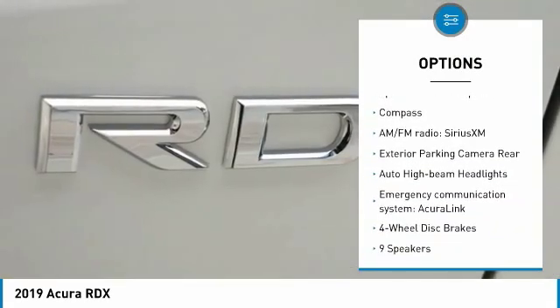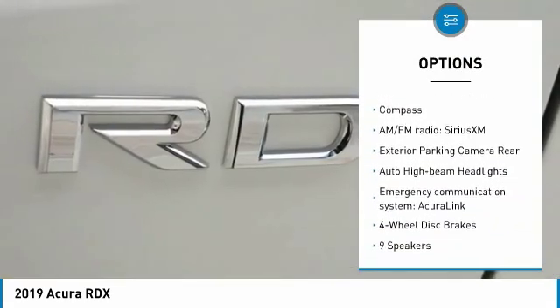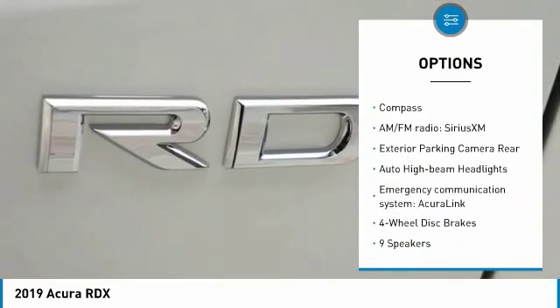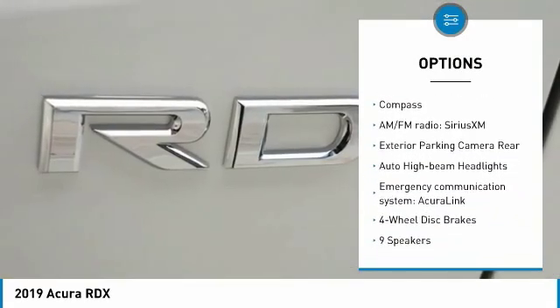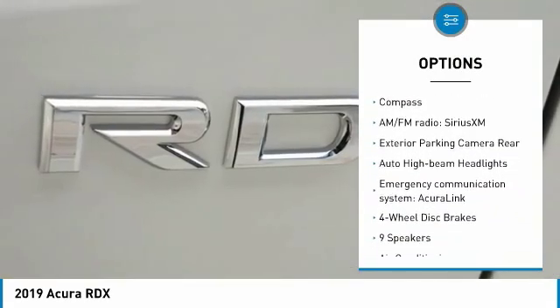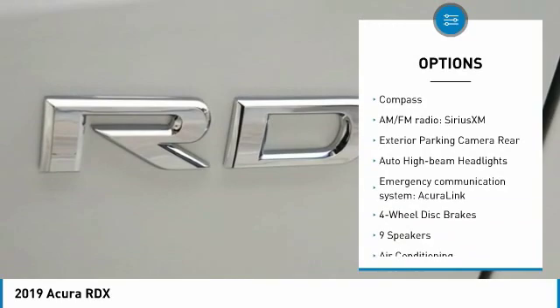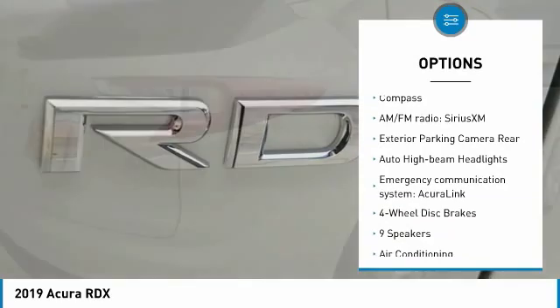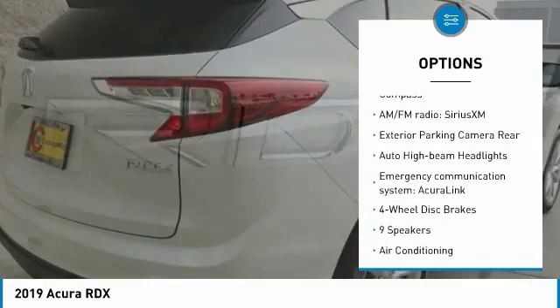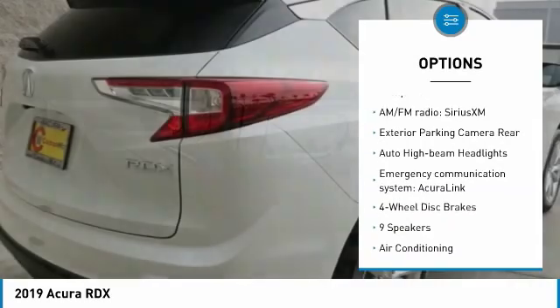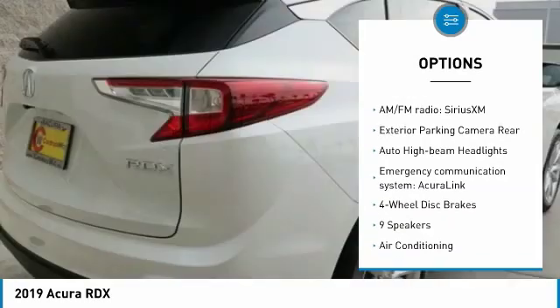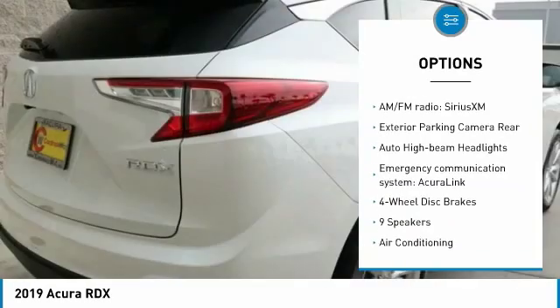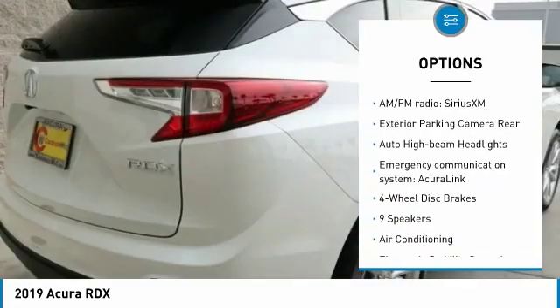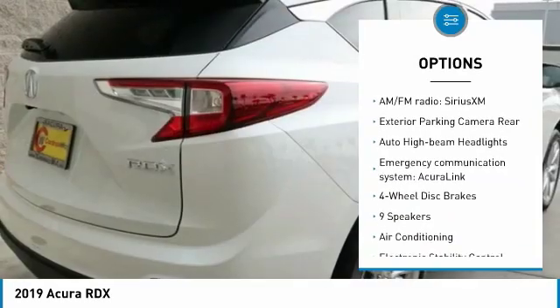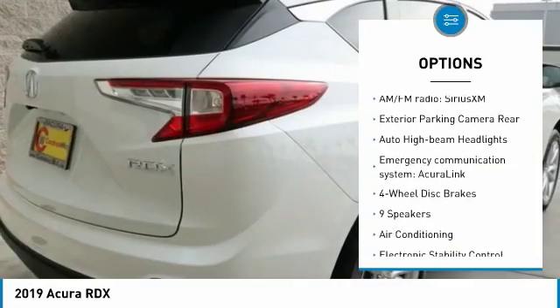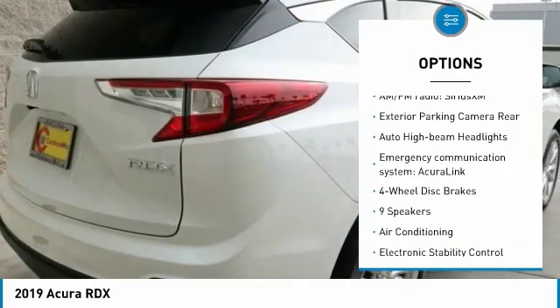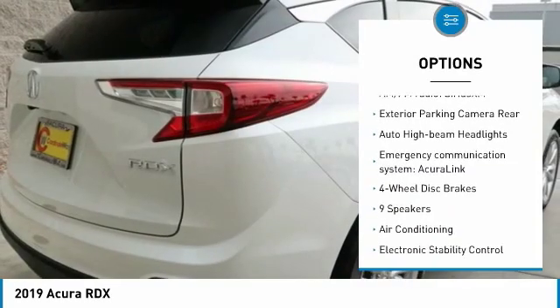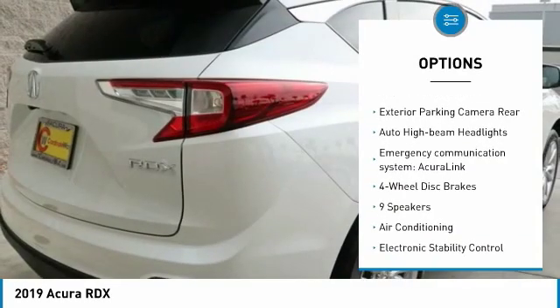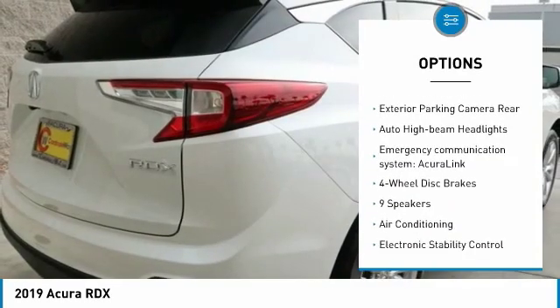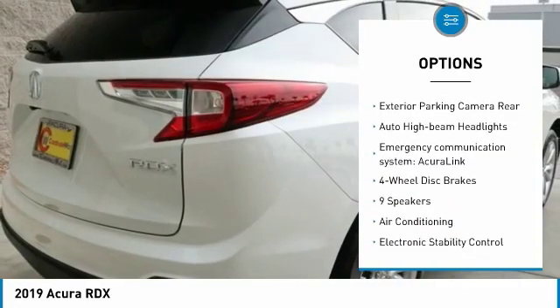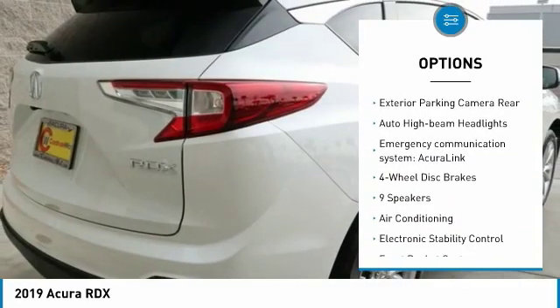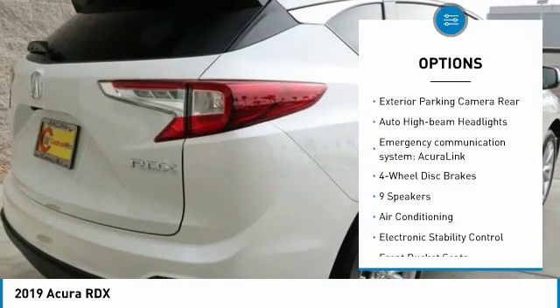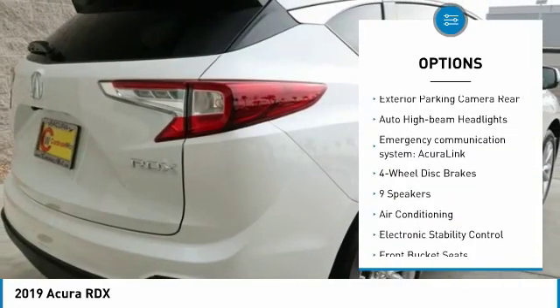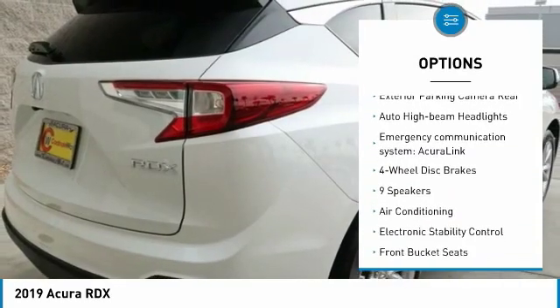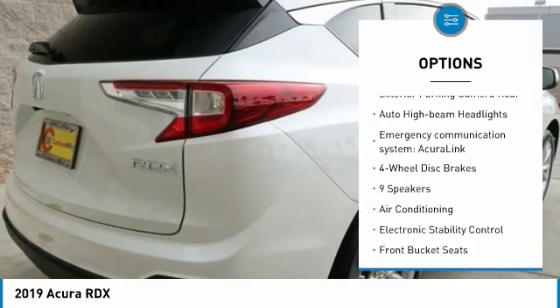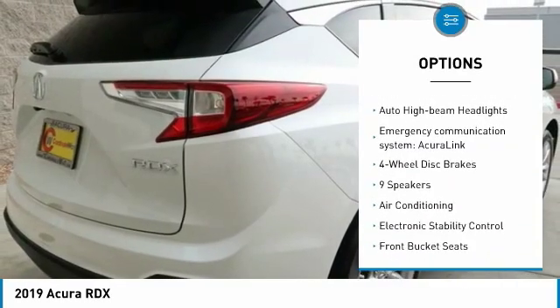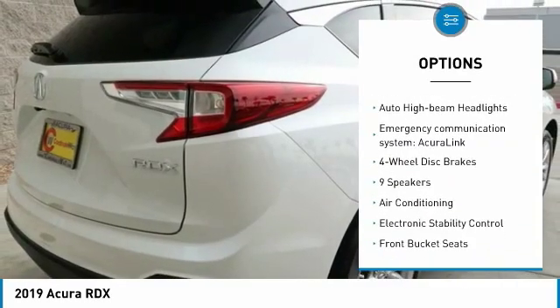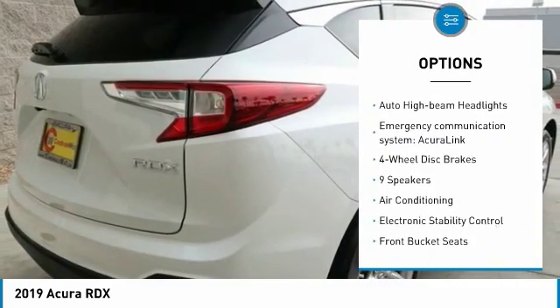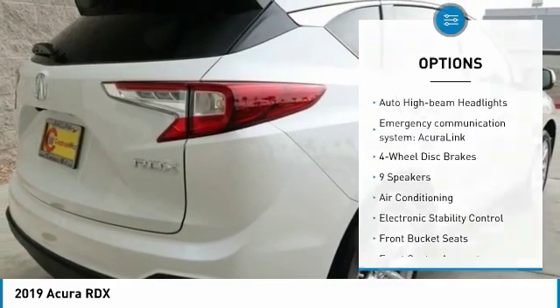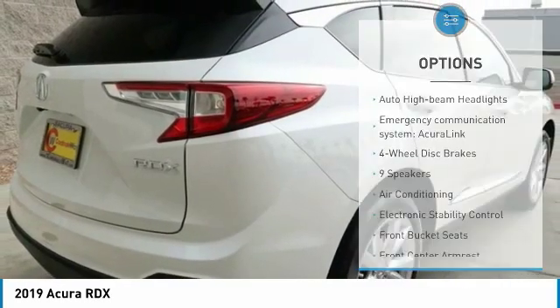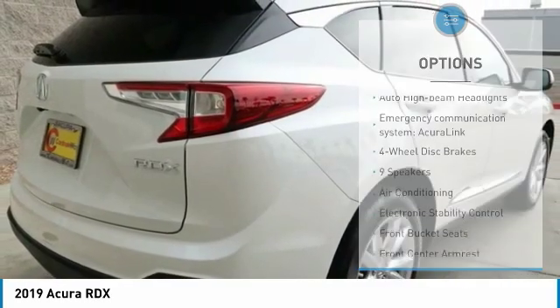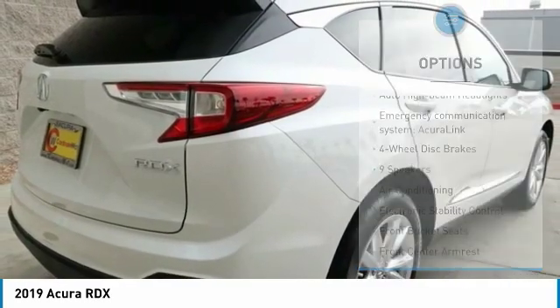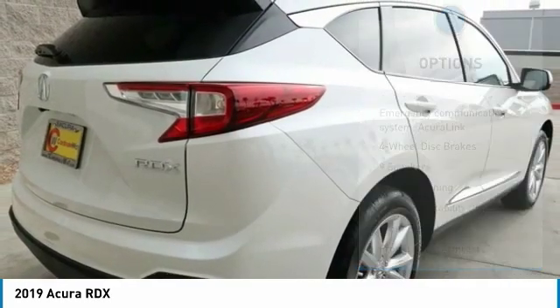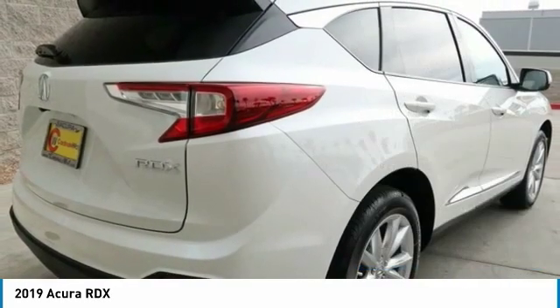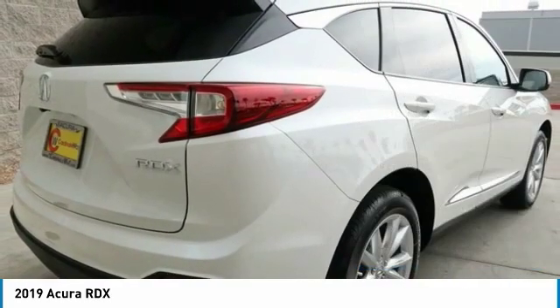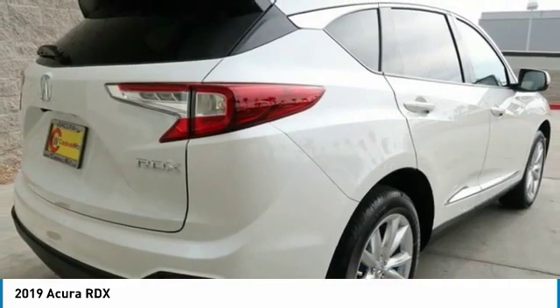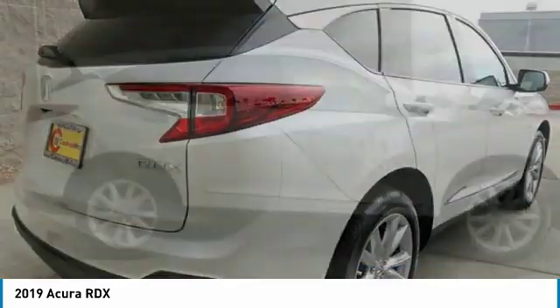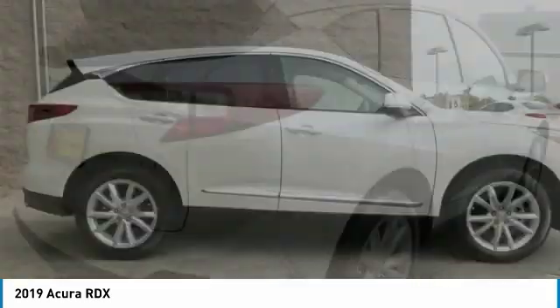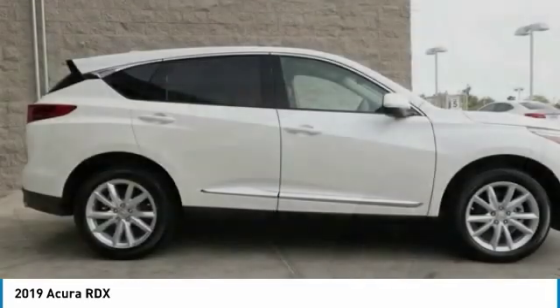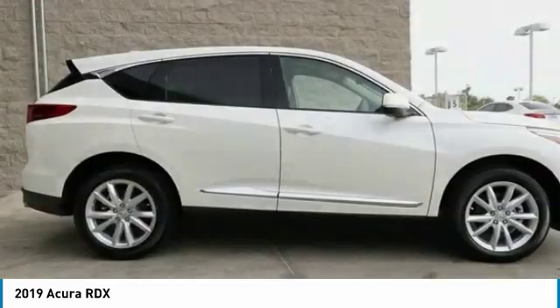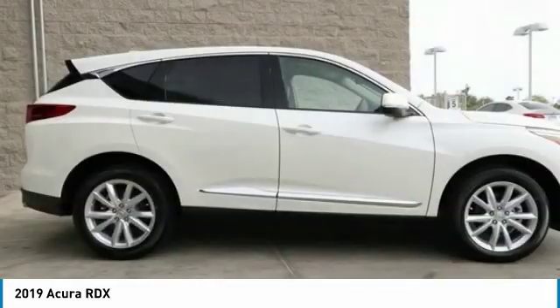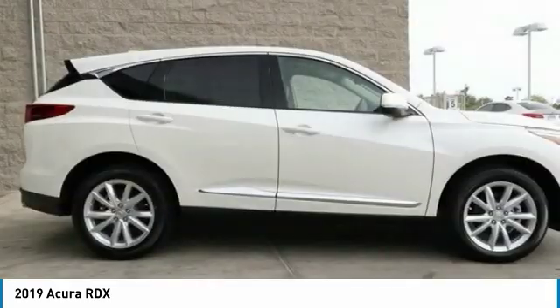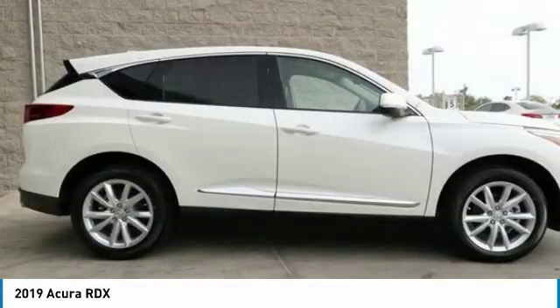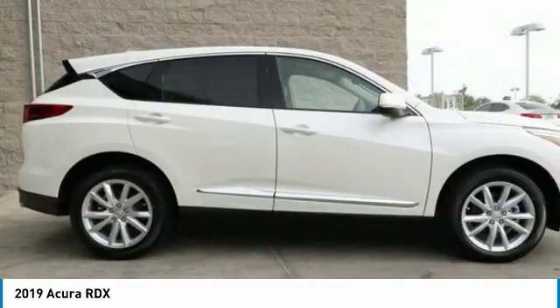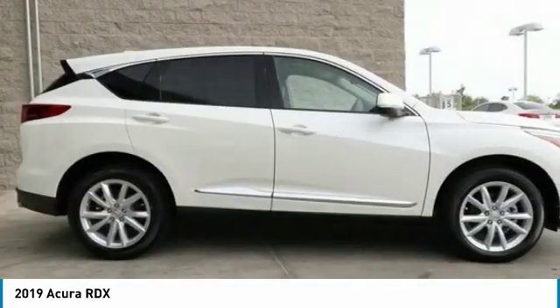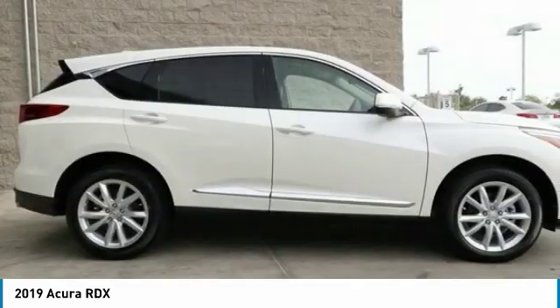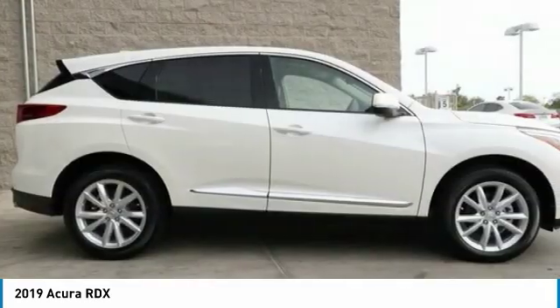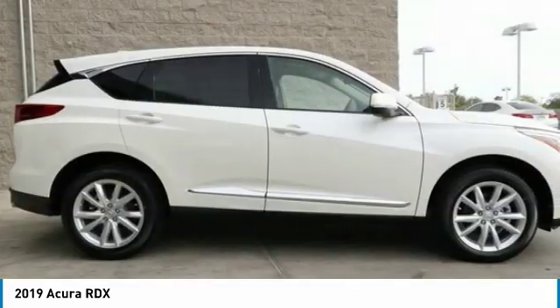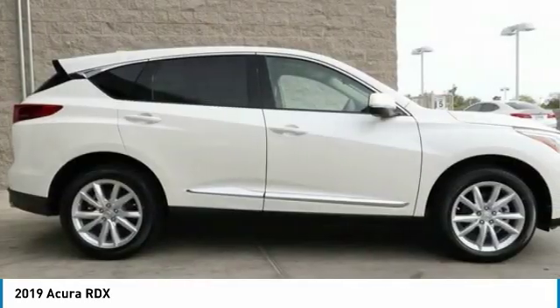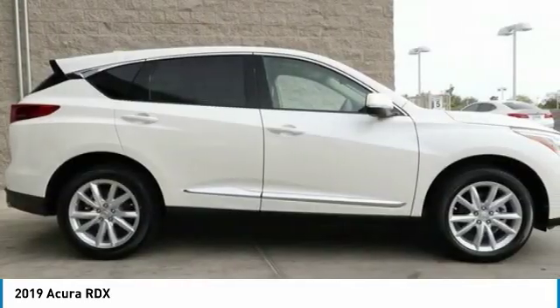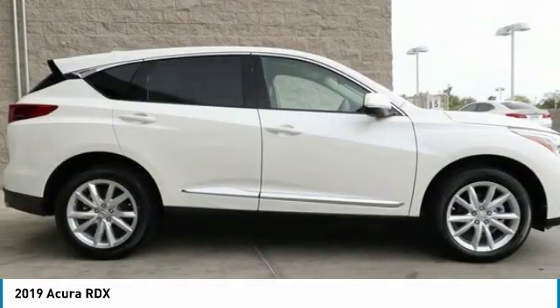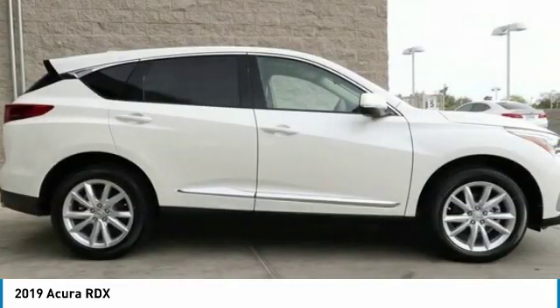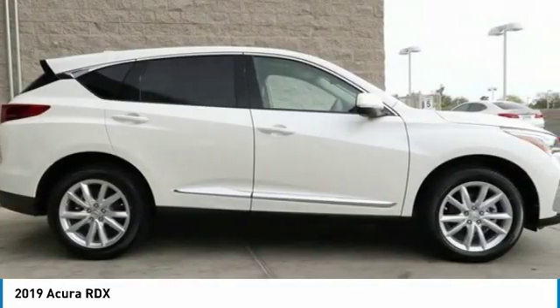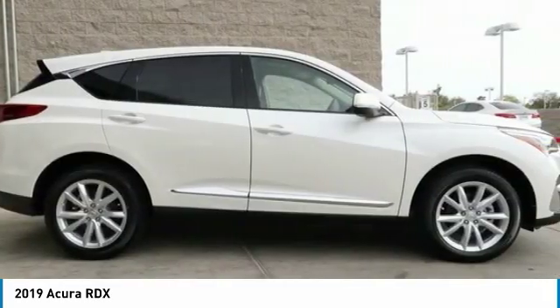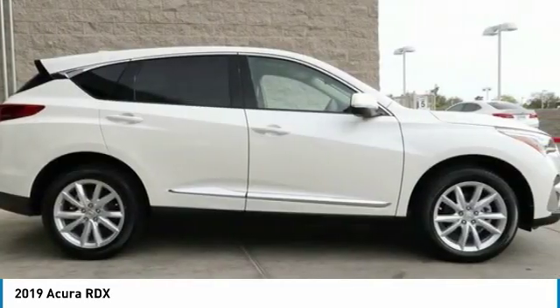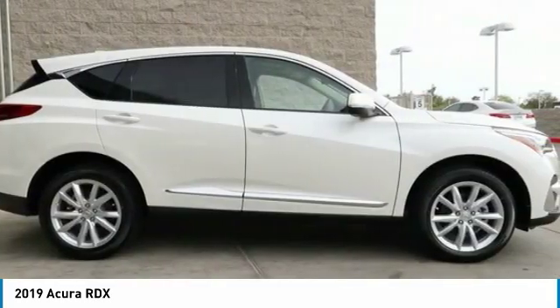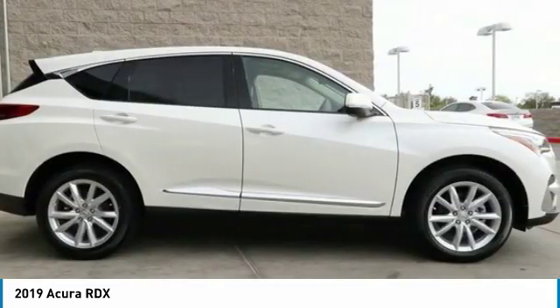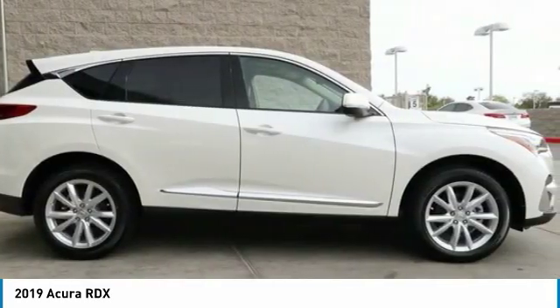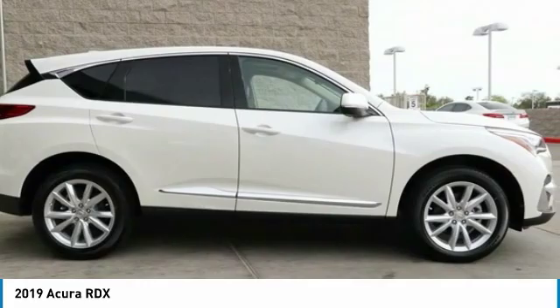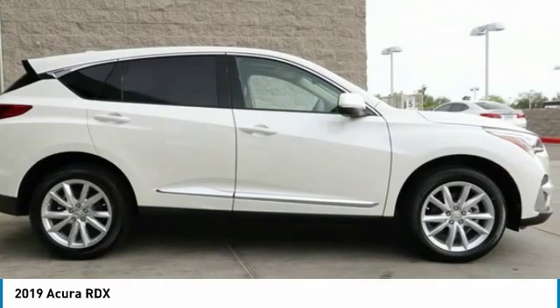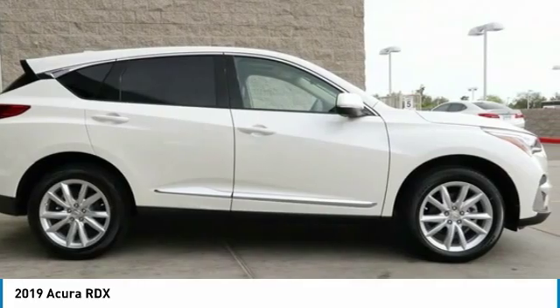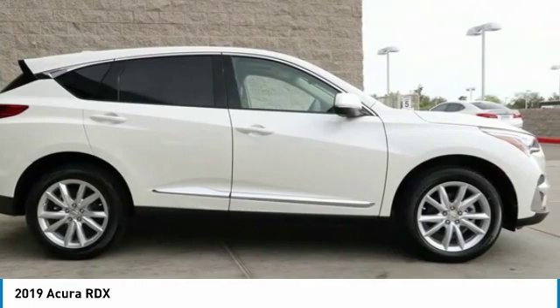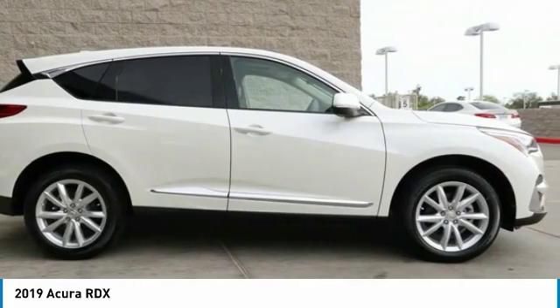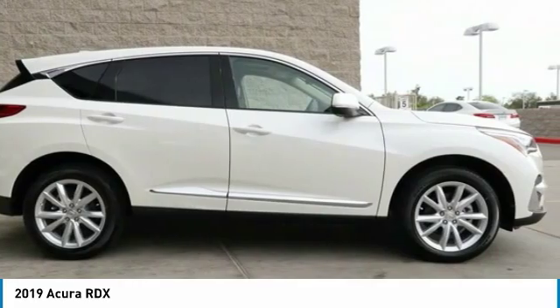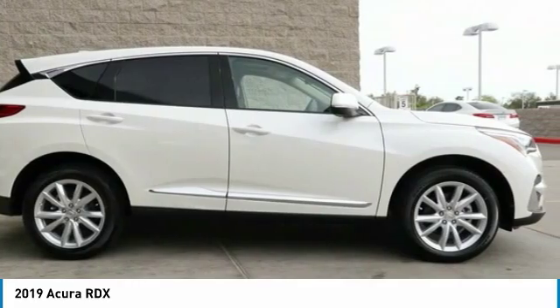Alloy wheels, power steering, four-wheel disc brakes, electronic stability control, and heated front seats.